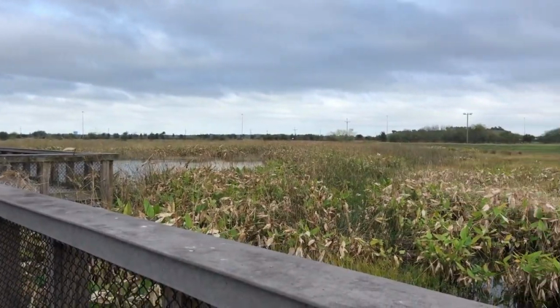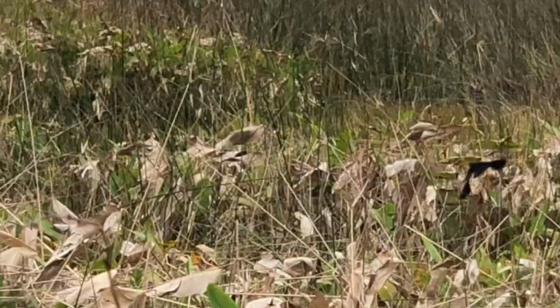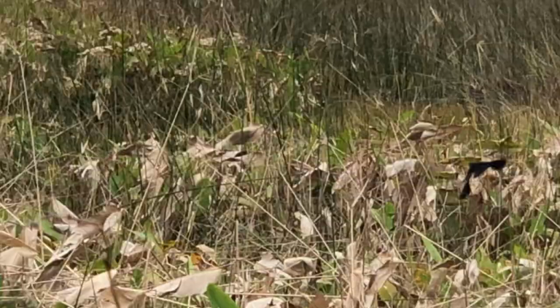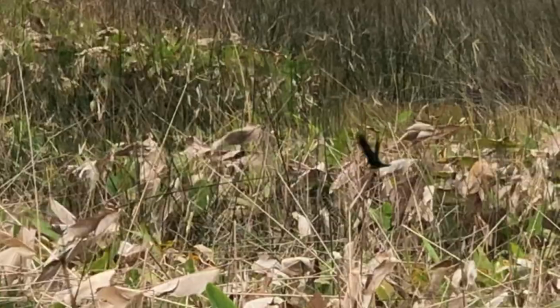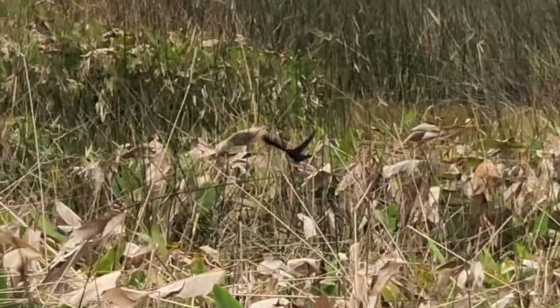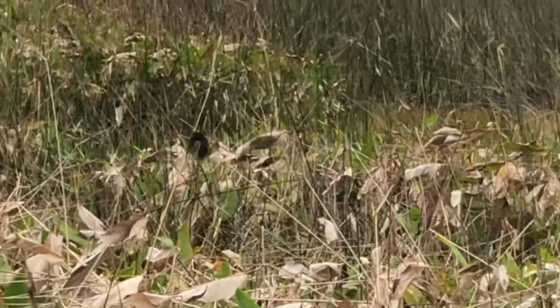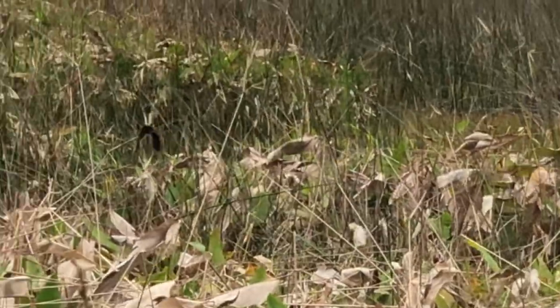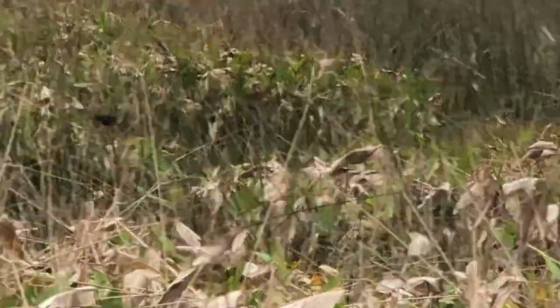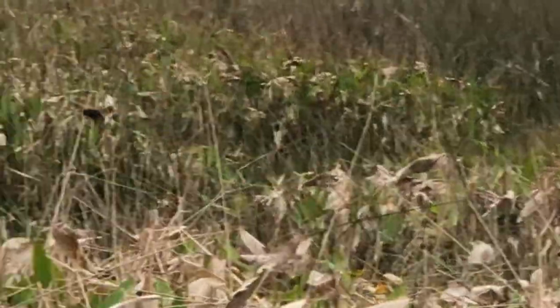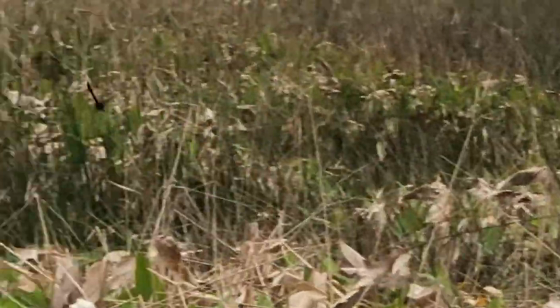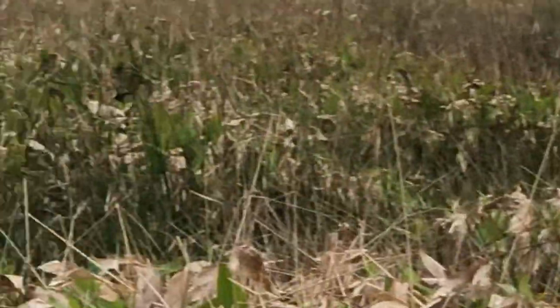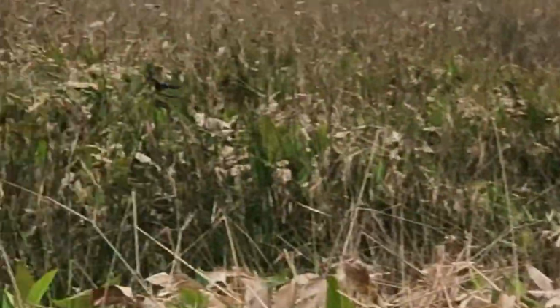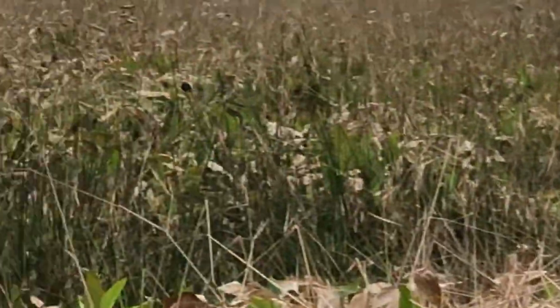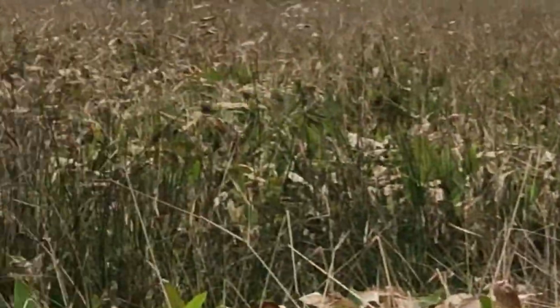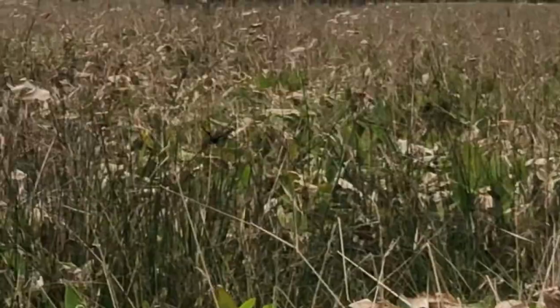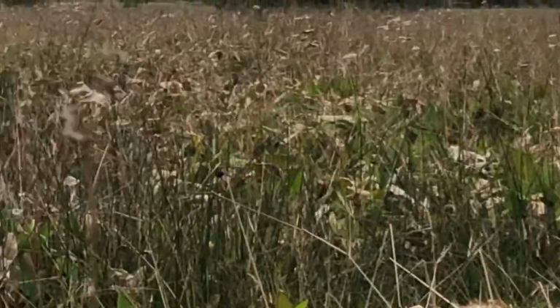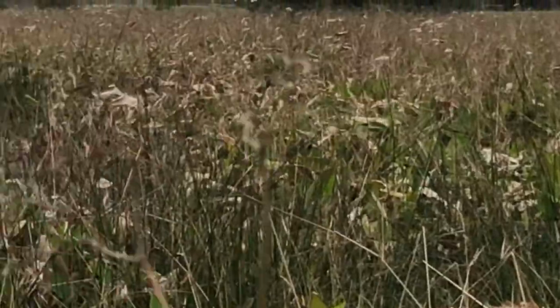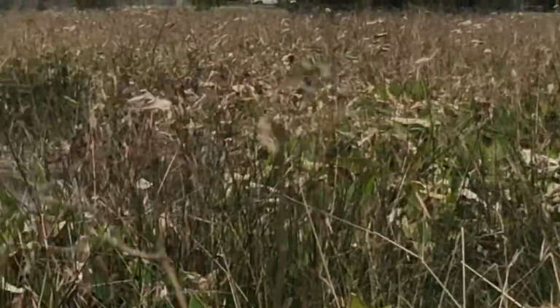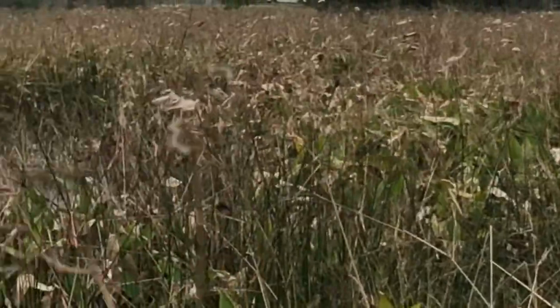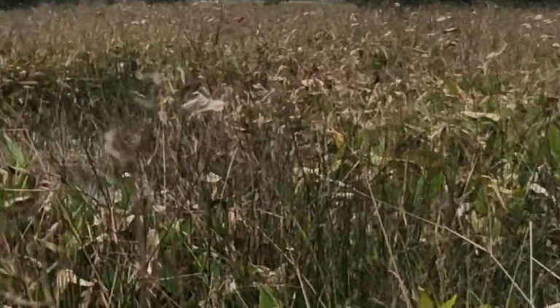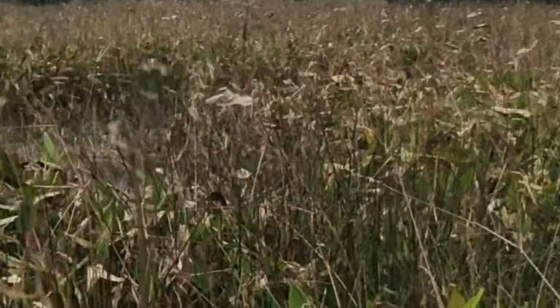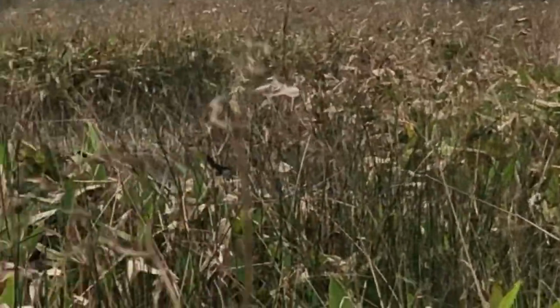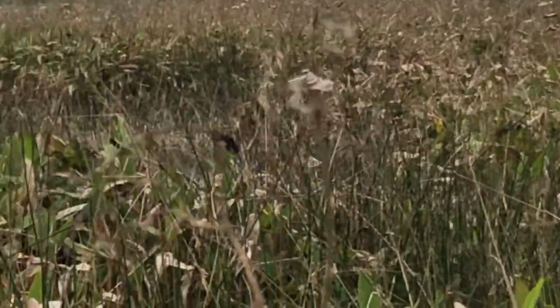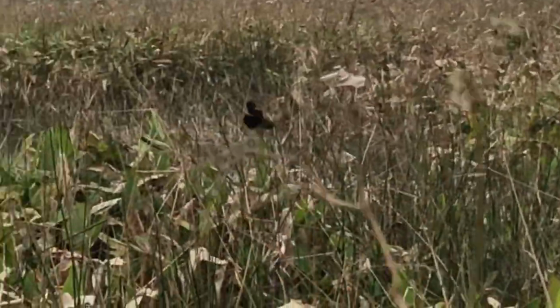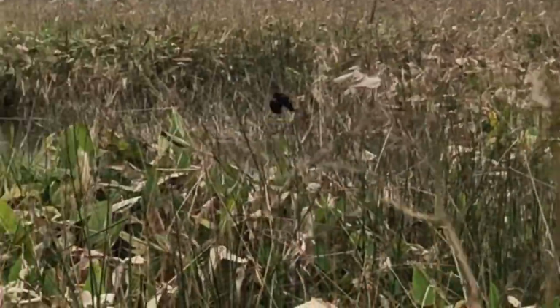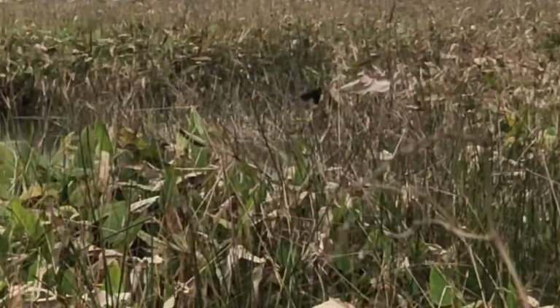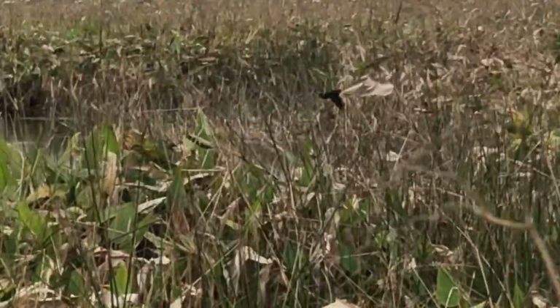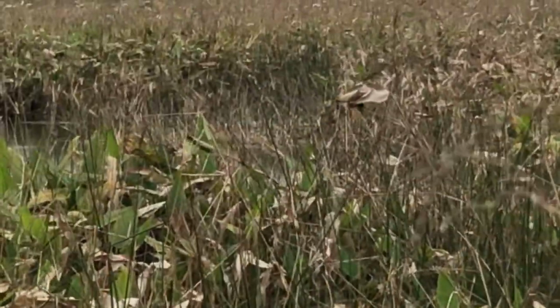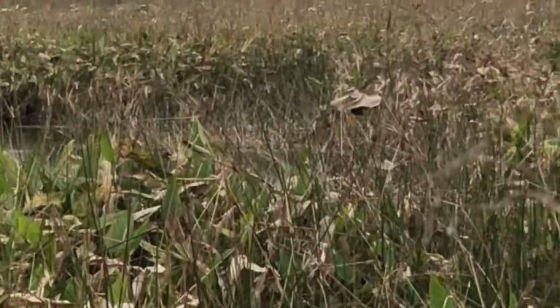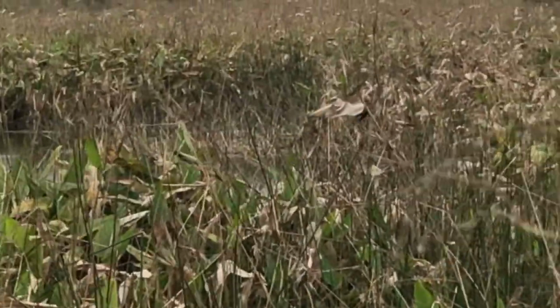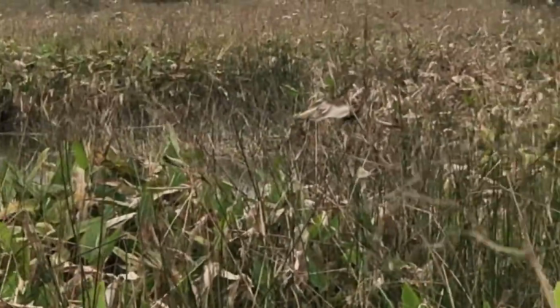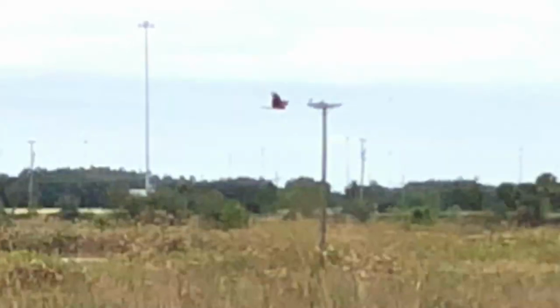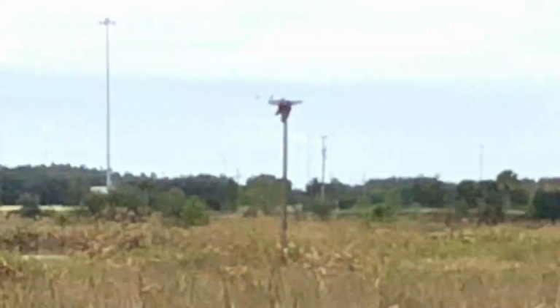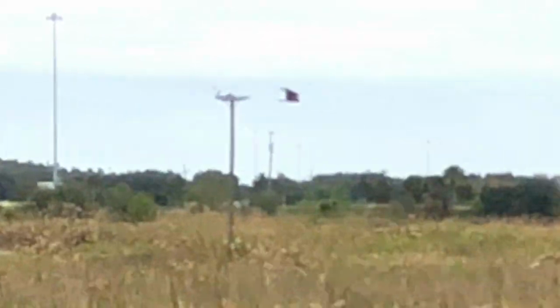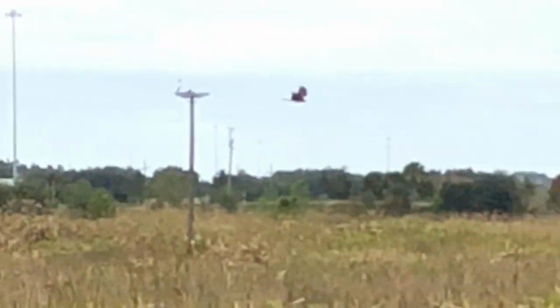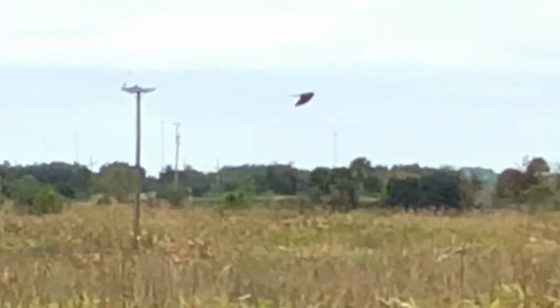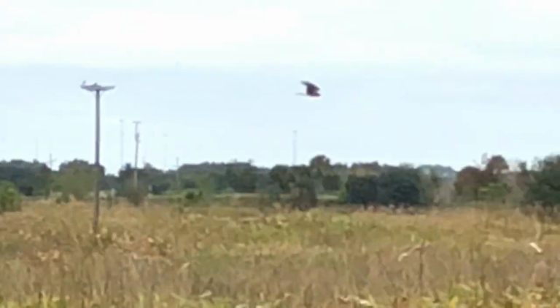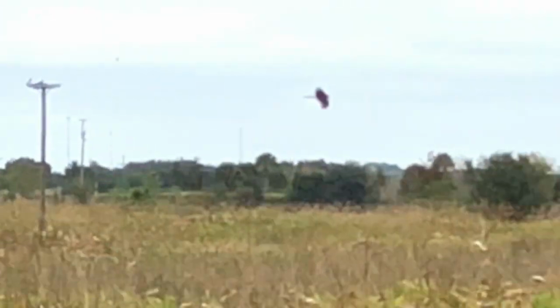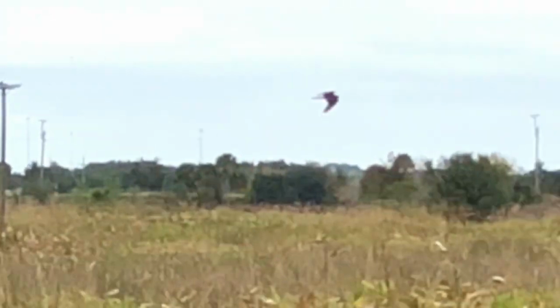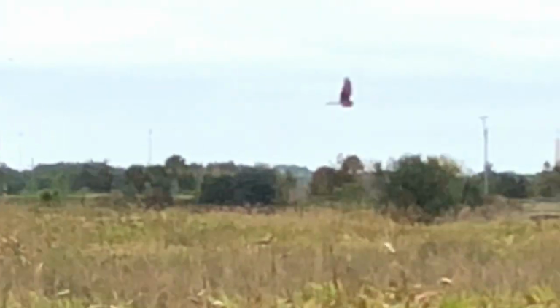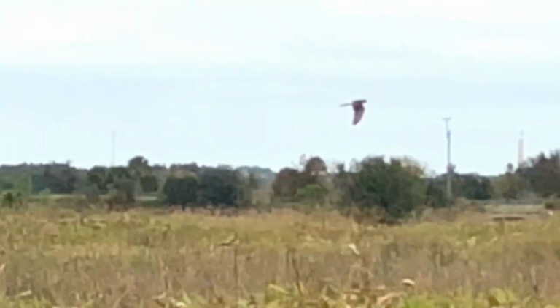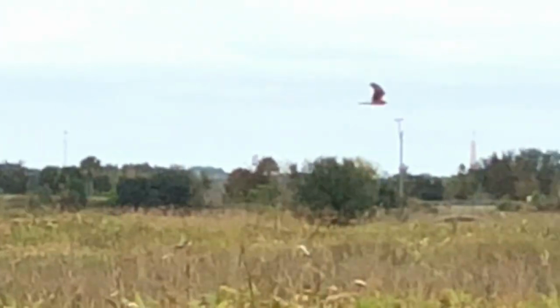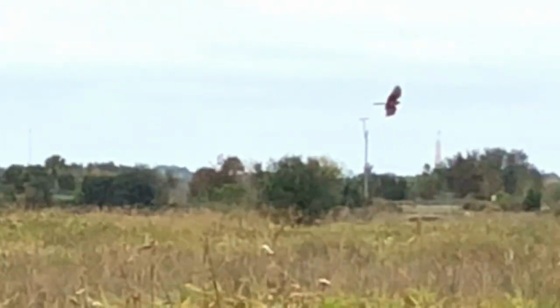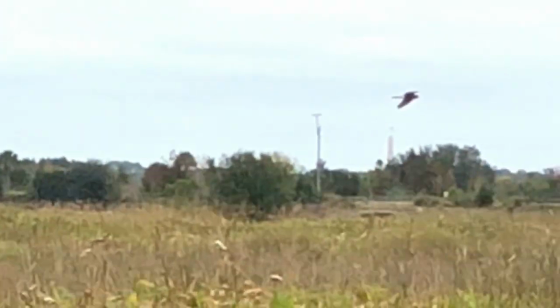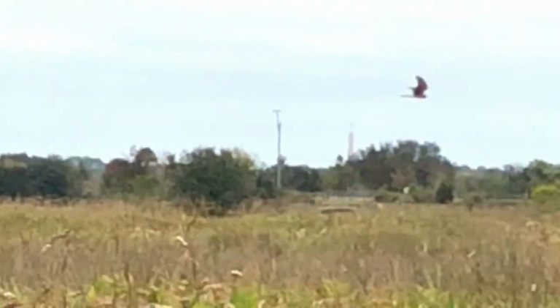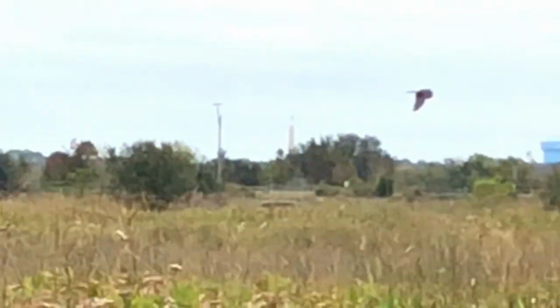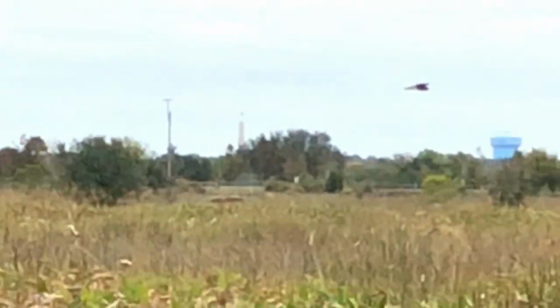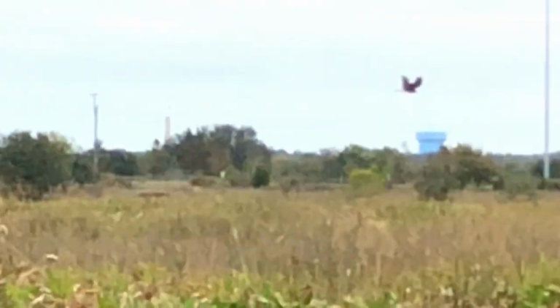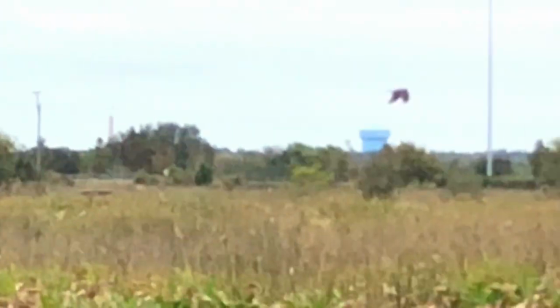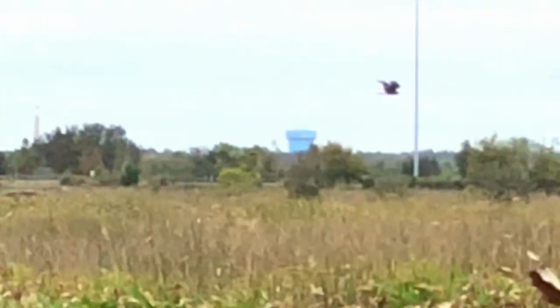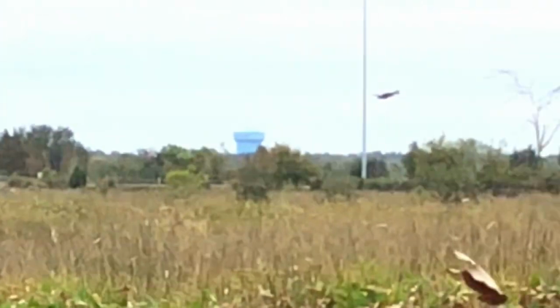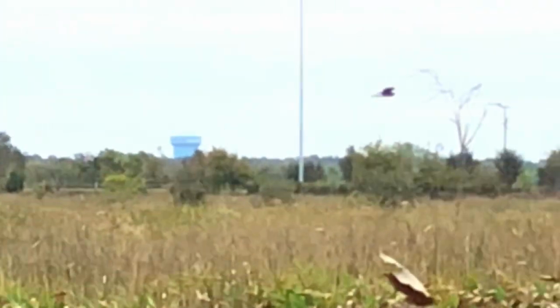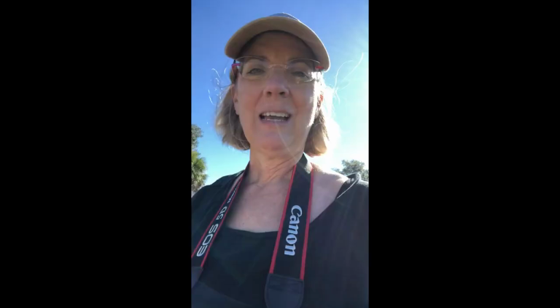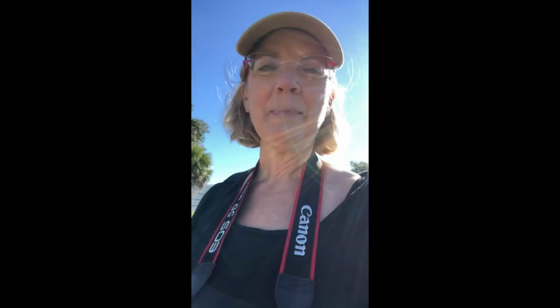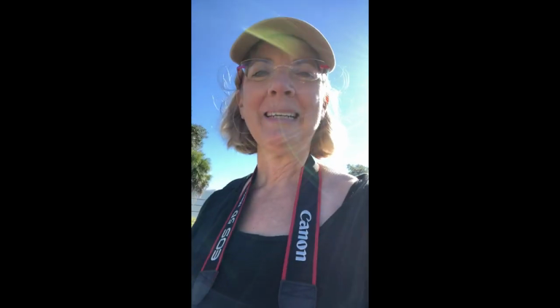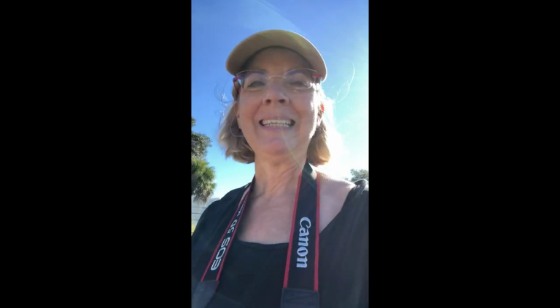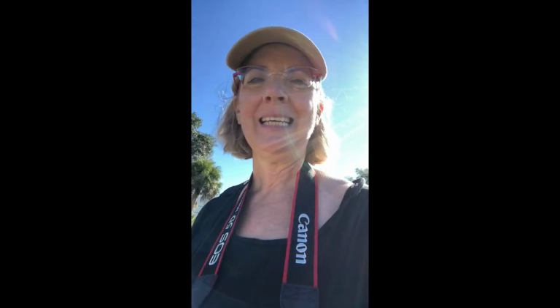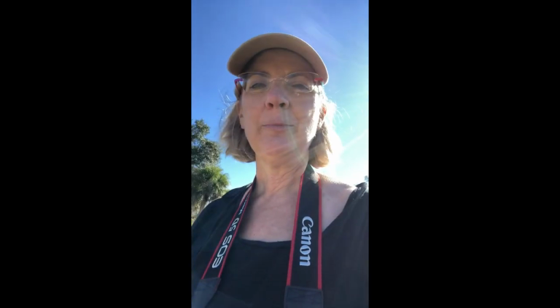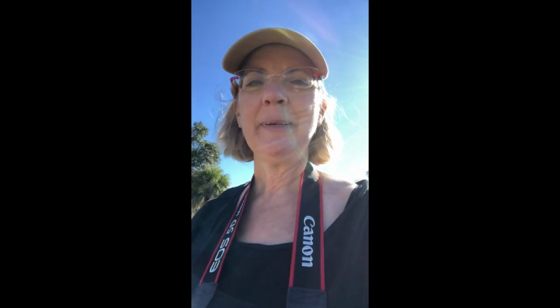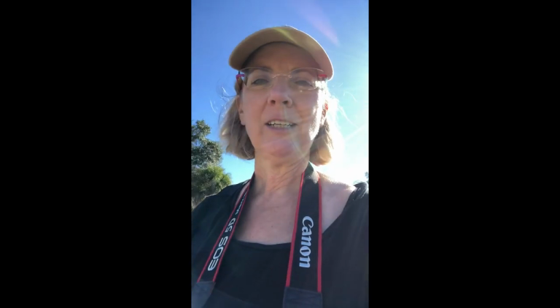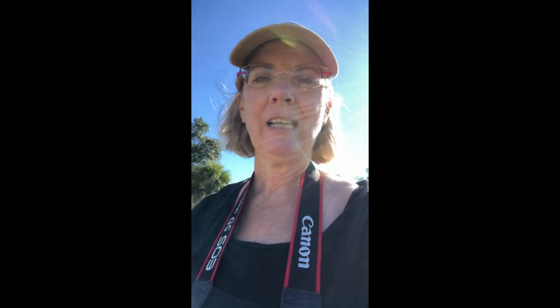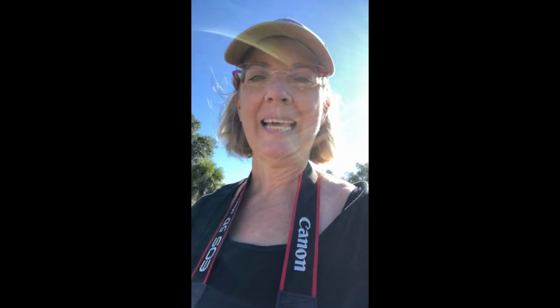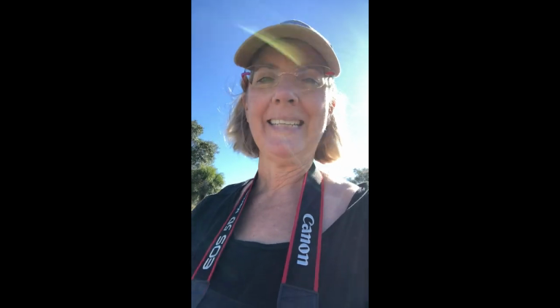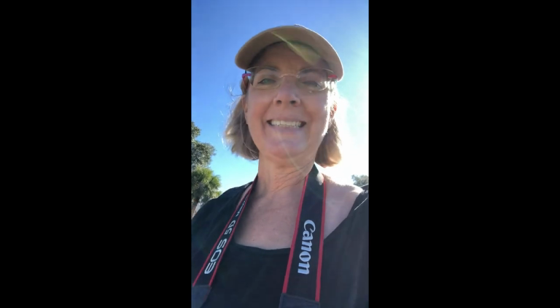Wildlife photography is a whole different beast than the people photography I used to do. One thing's for sure, I'm going to need a bigger lens.